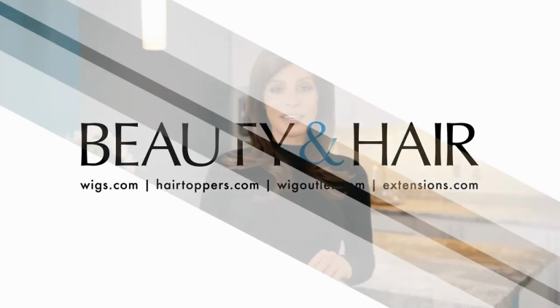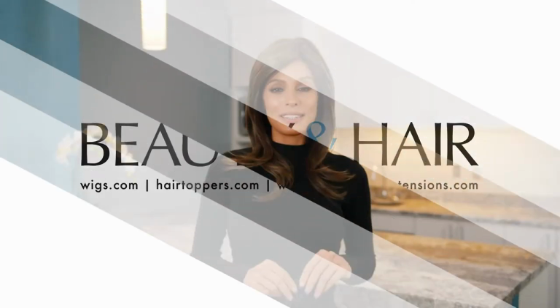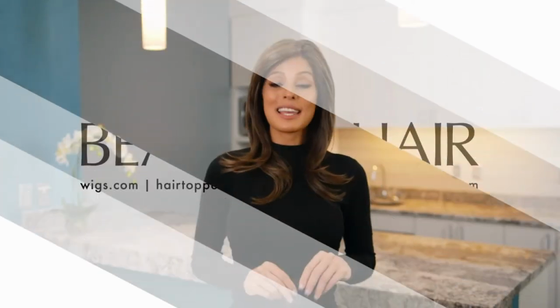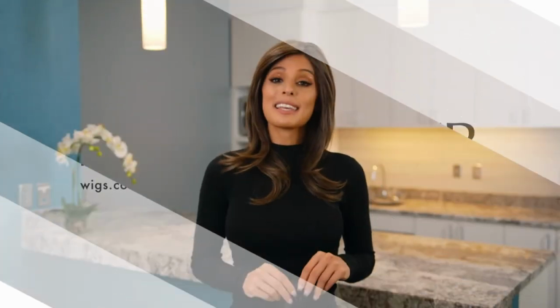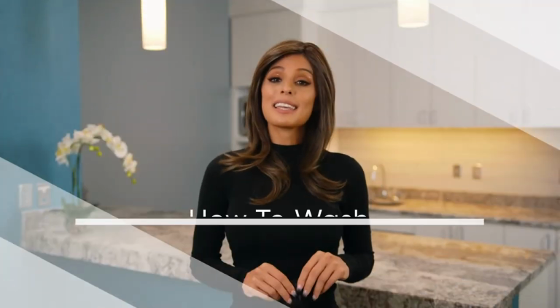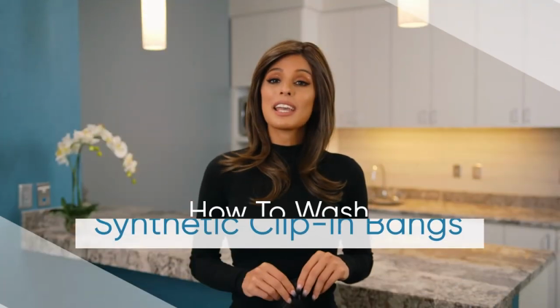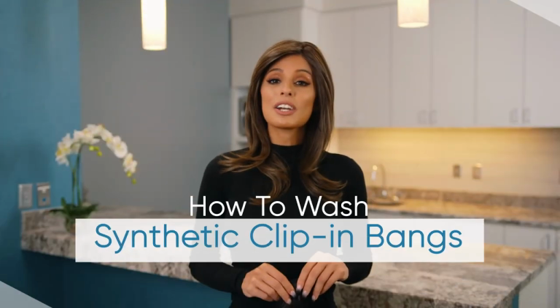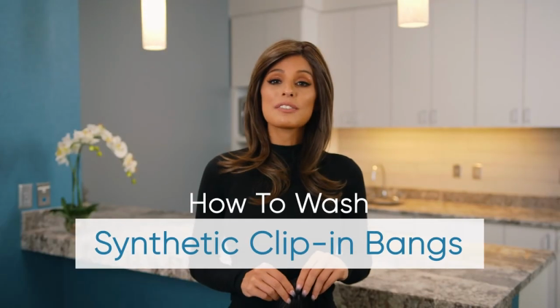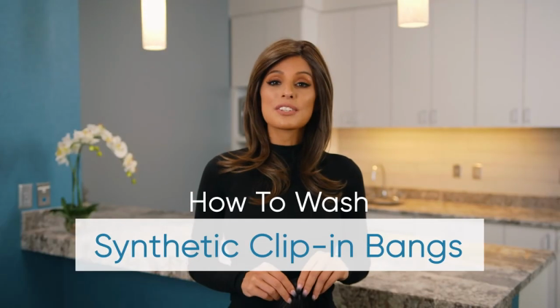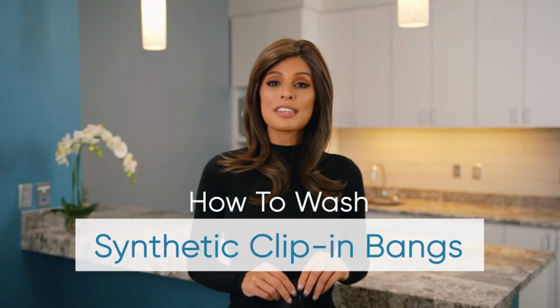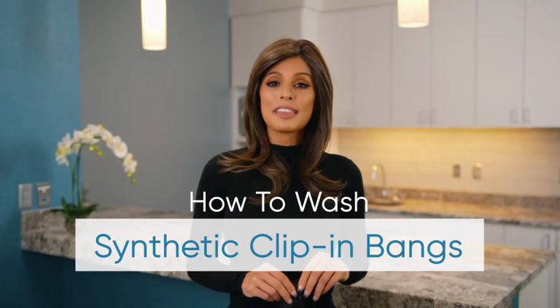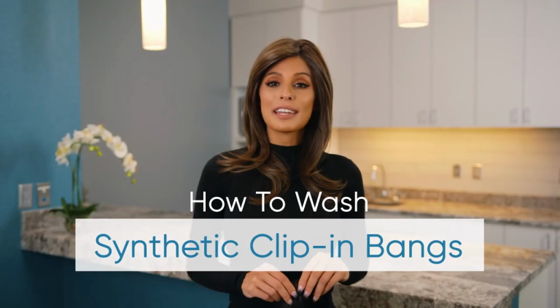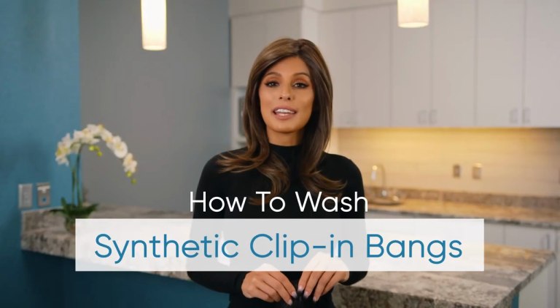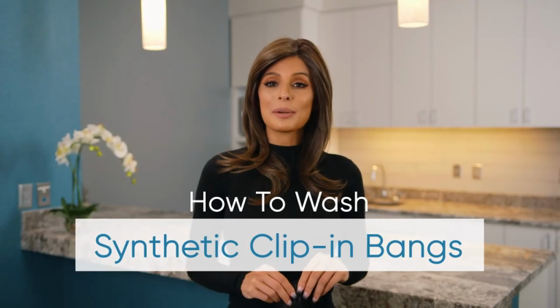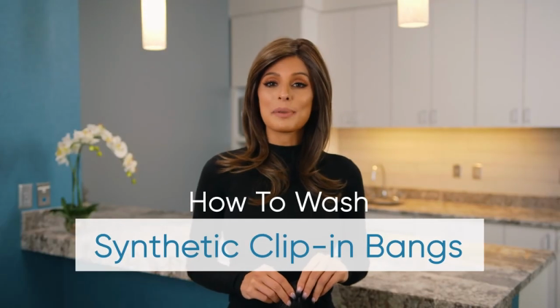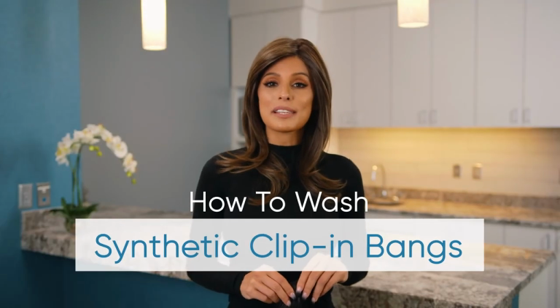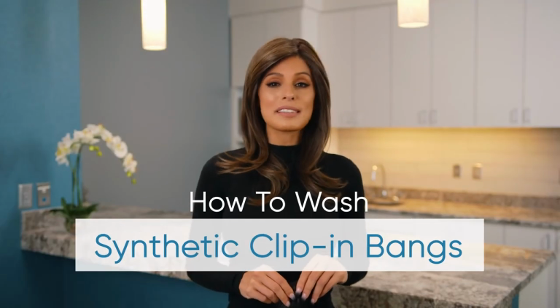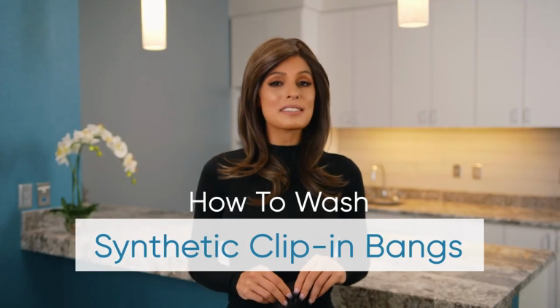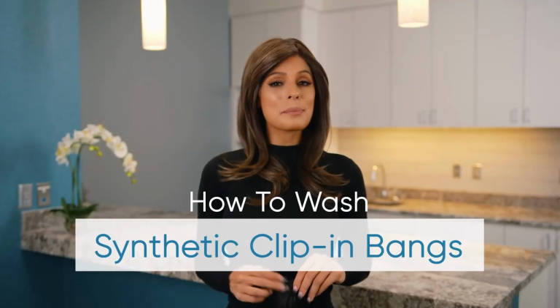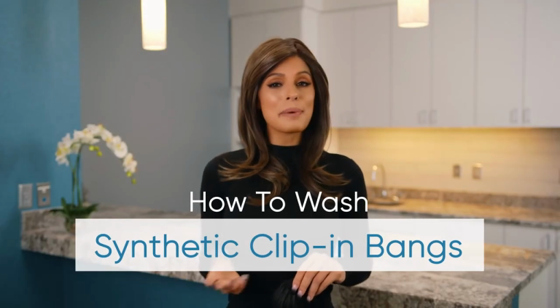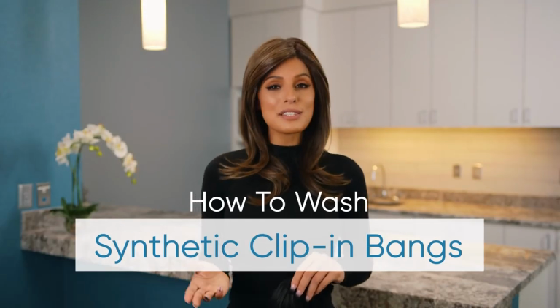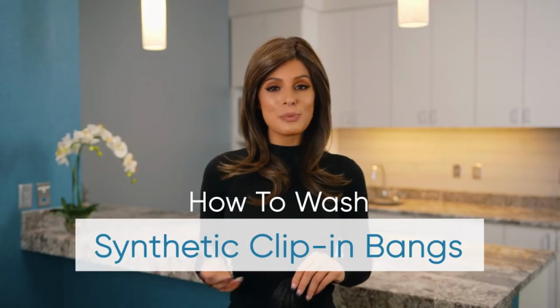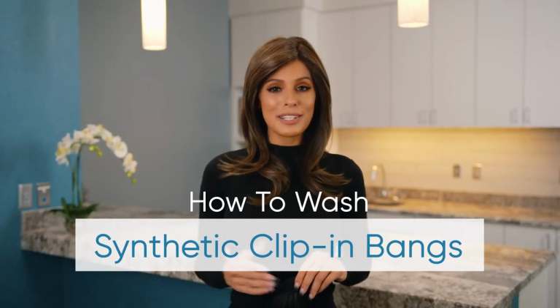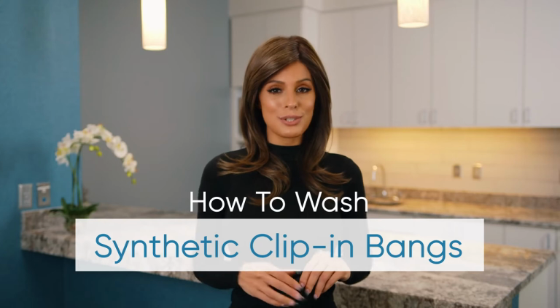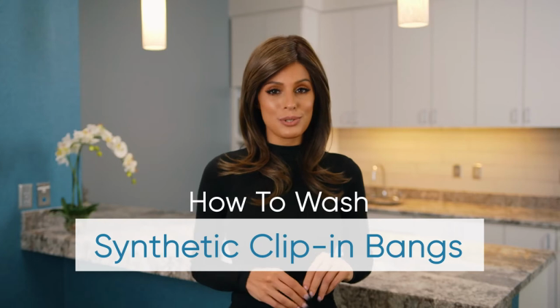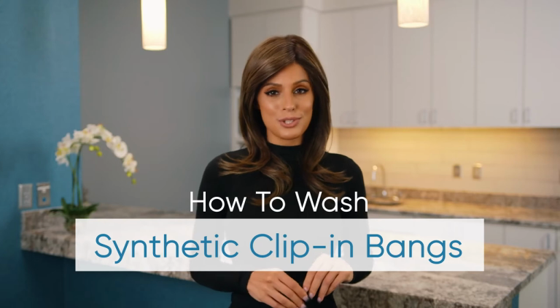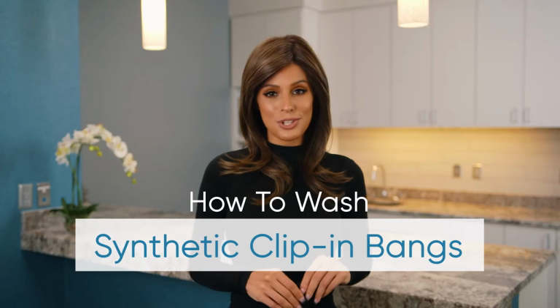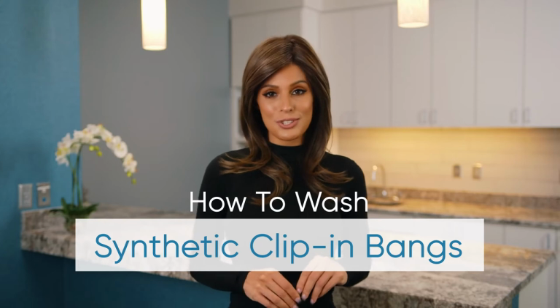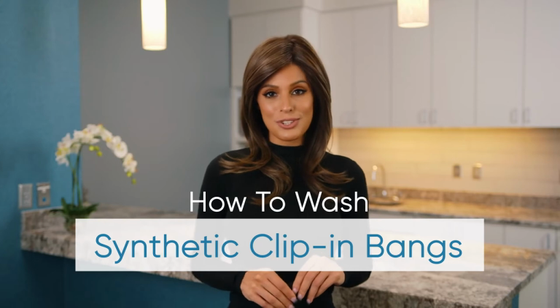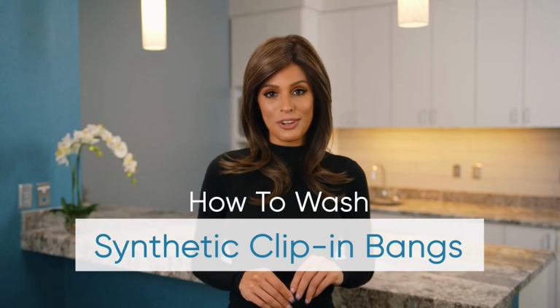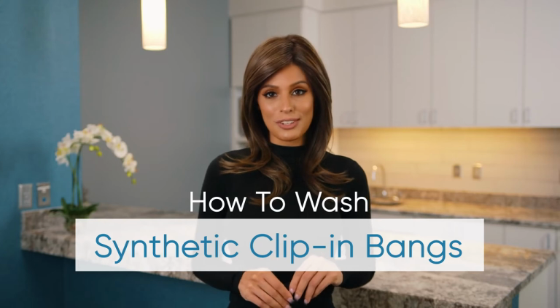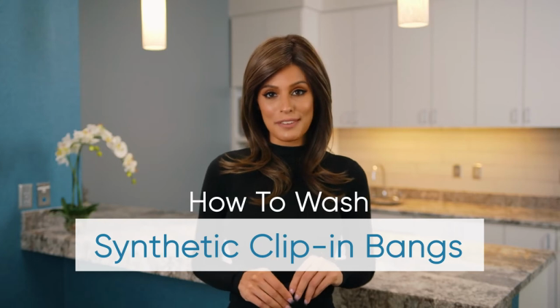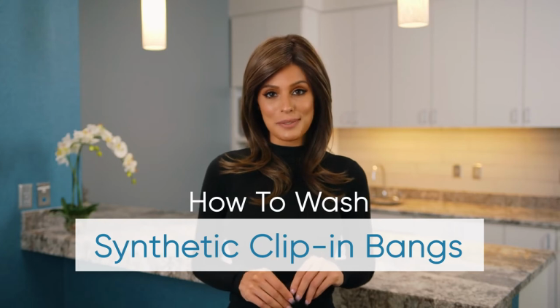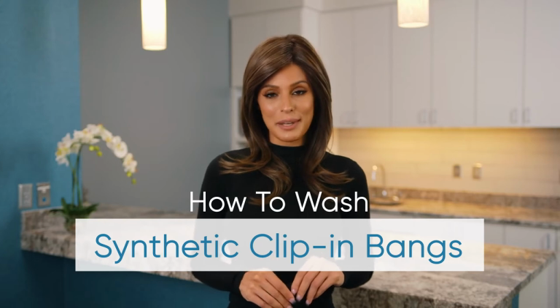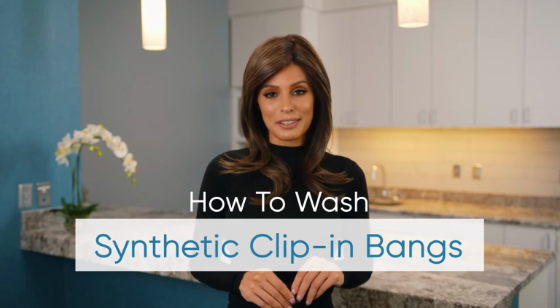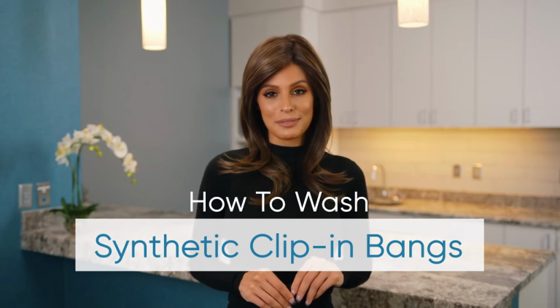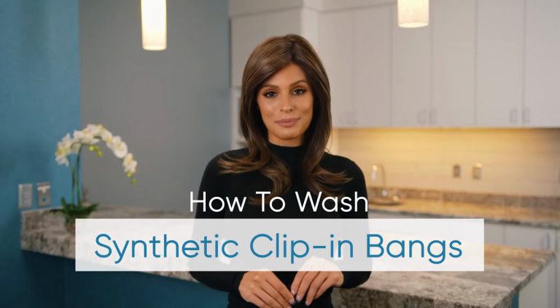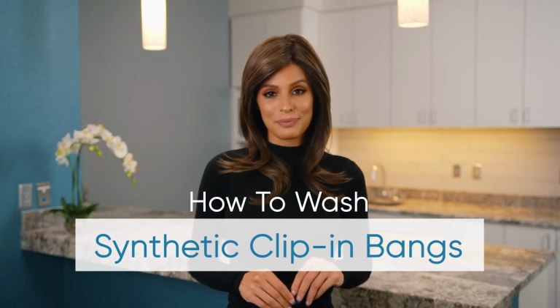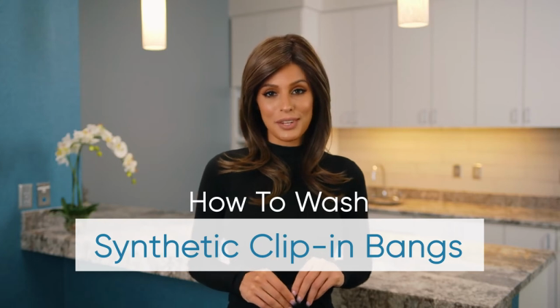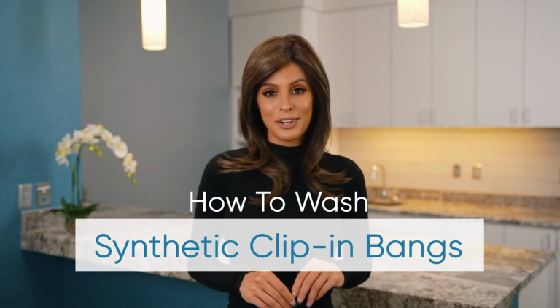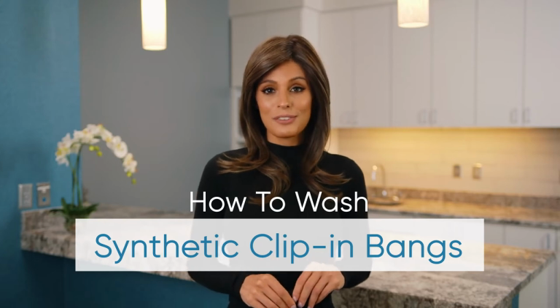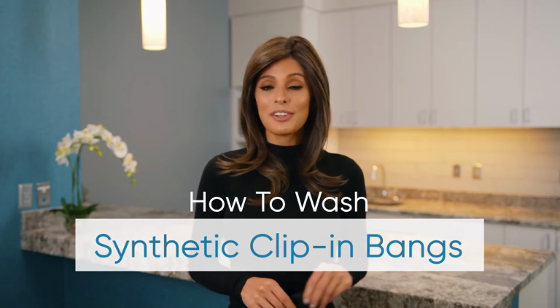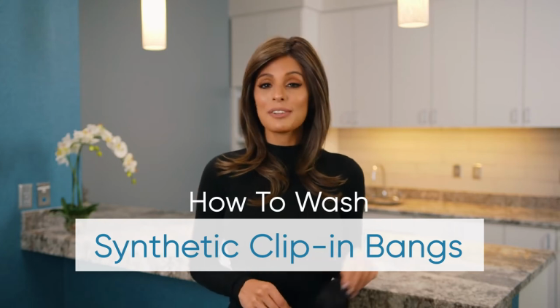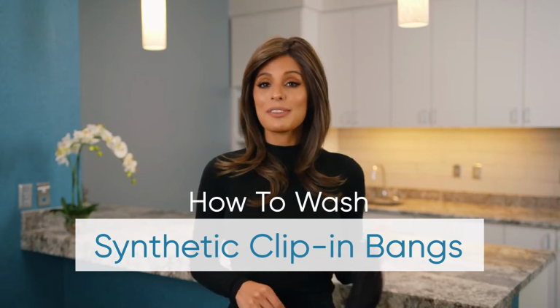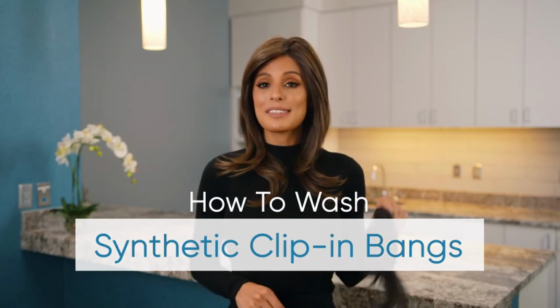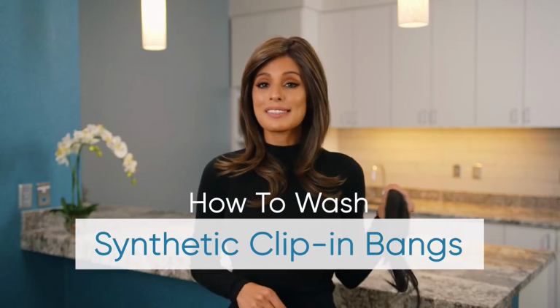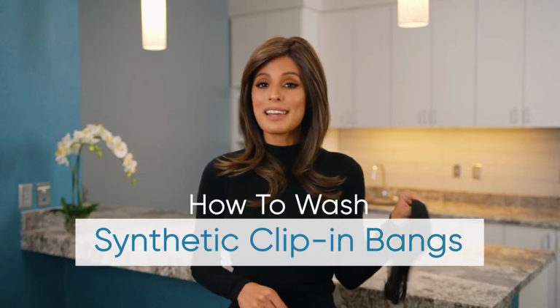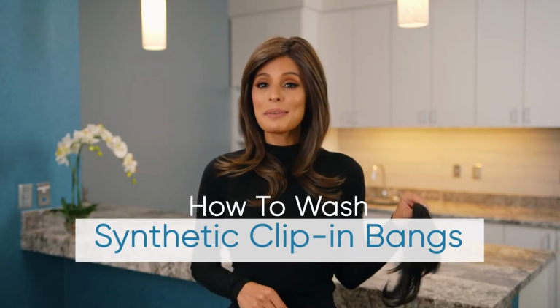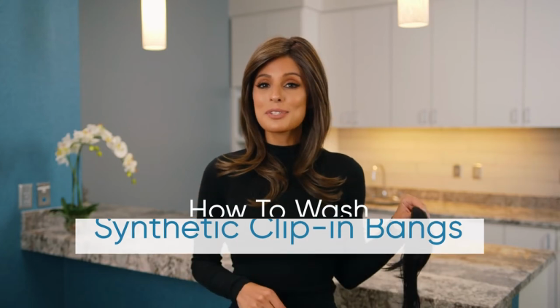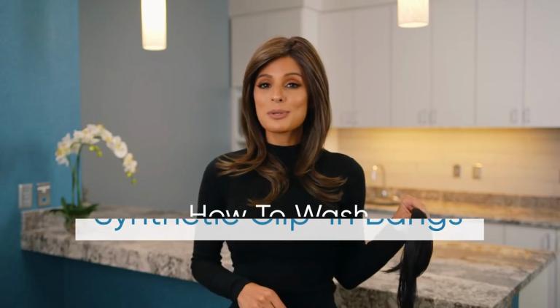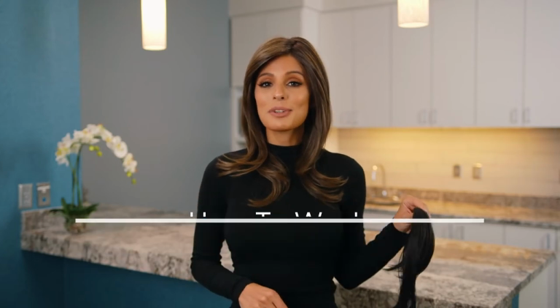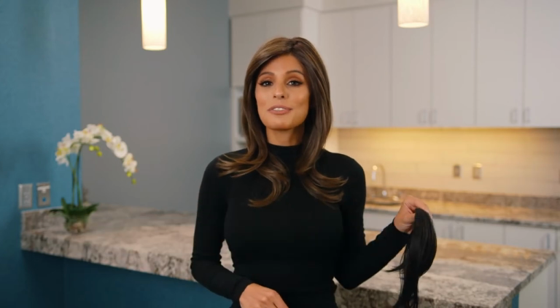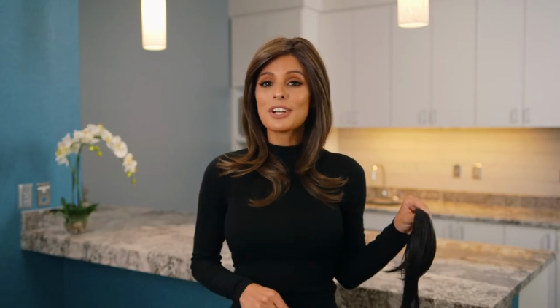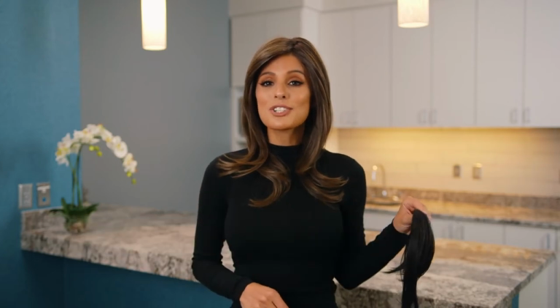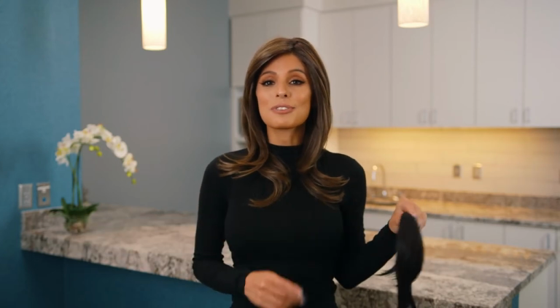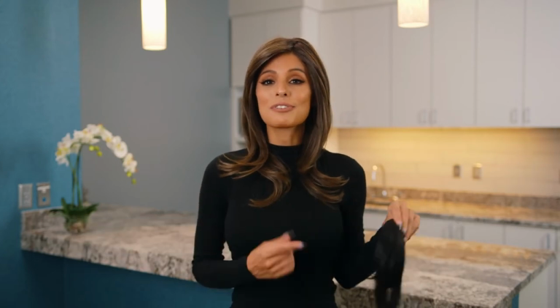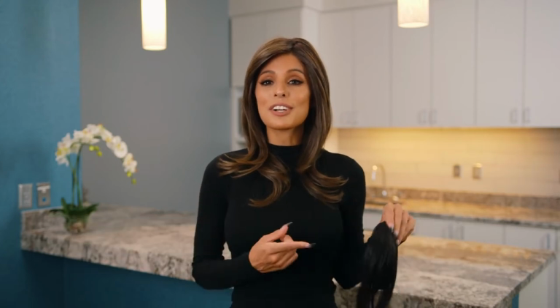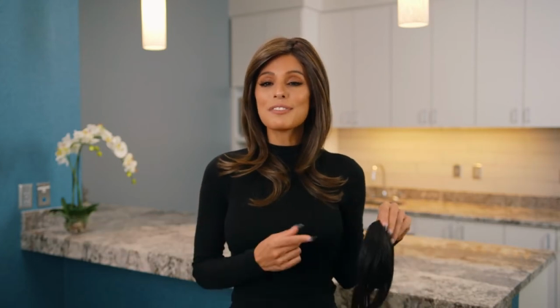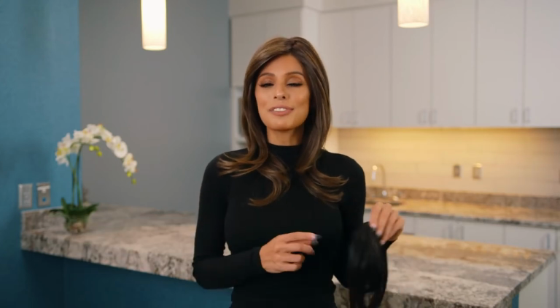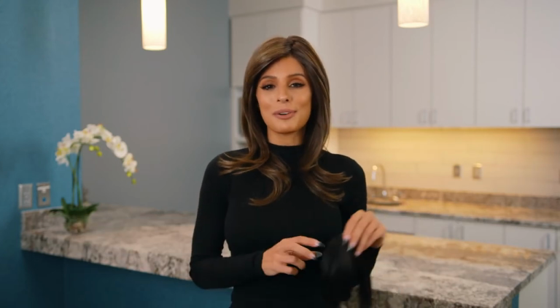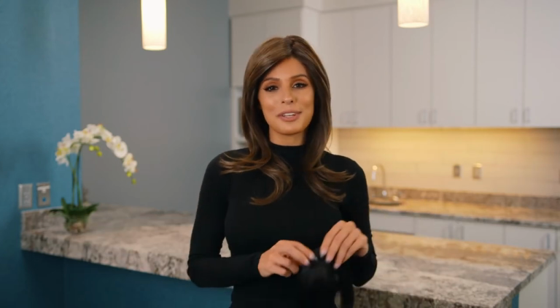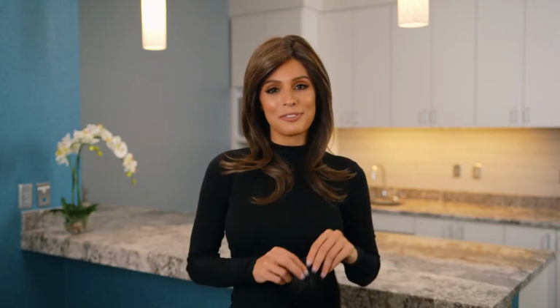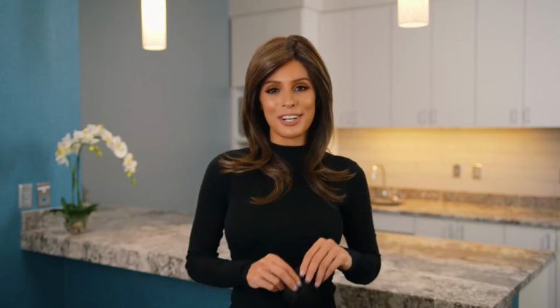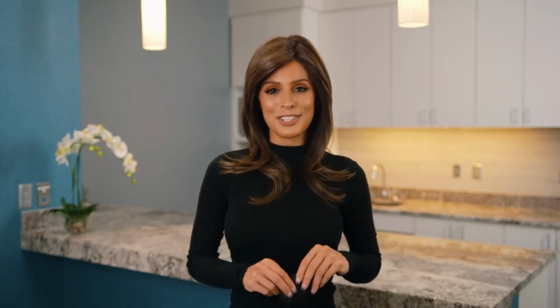Taking care of your synthetic hairpiece is the best way to ensure its long lifespan. Follow these steps to refresh your free-flowing fringe.